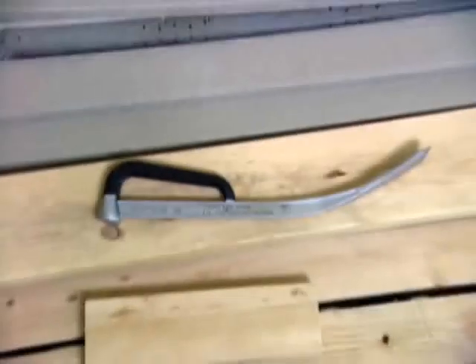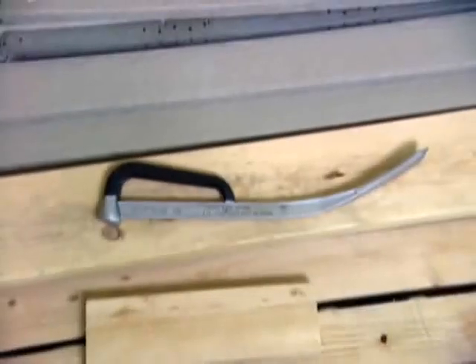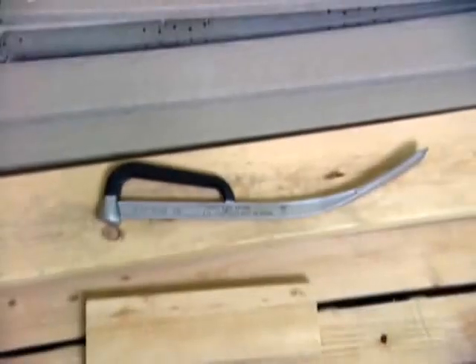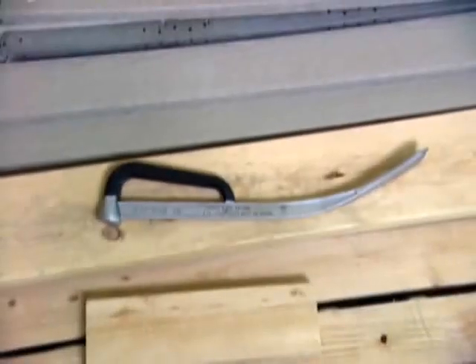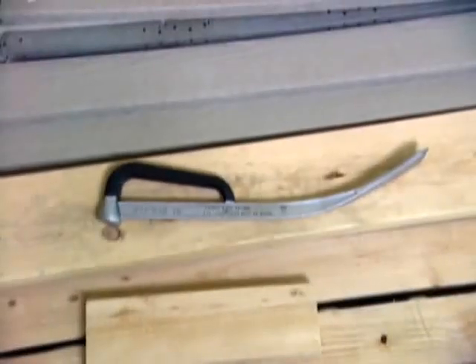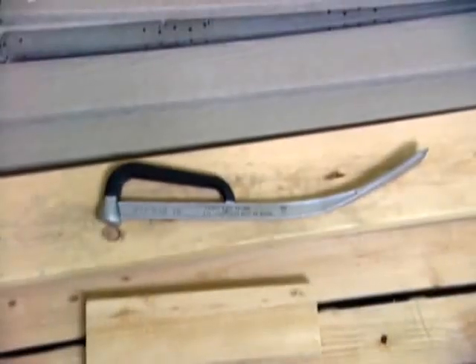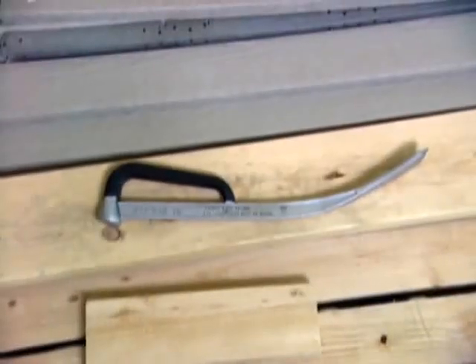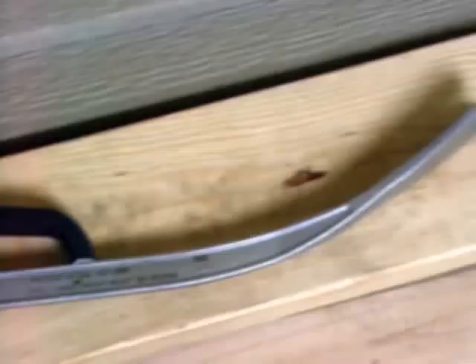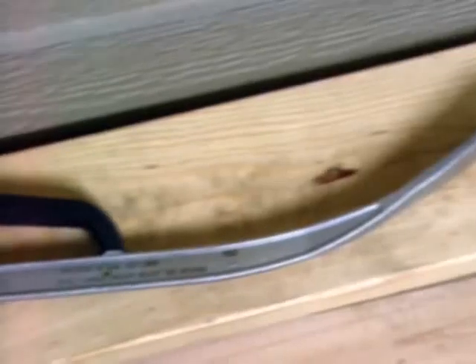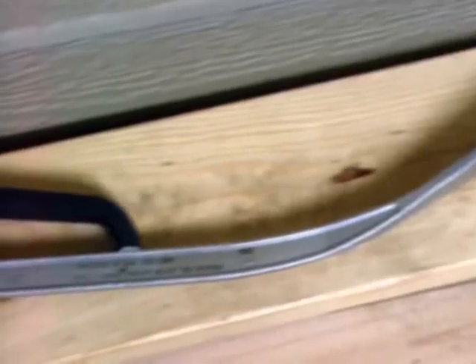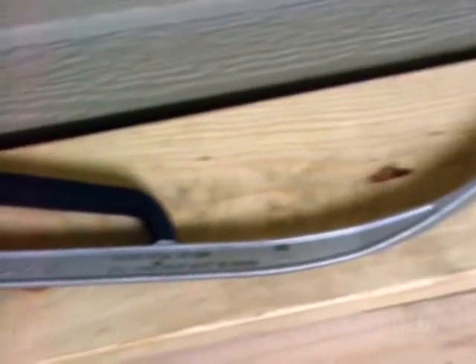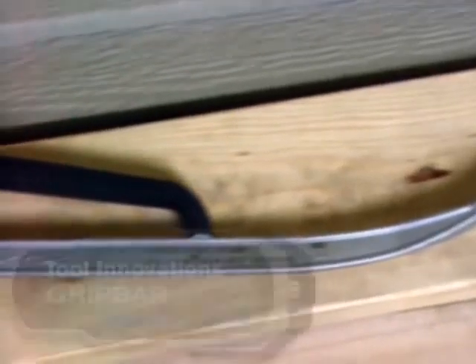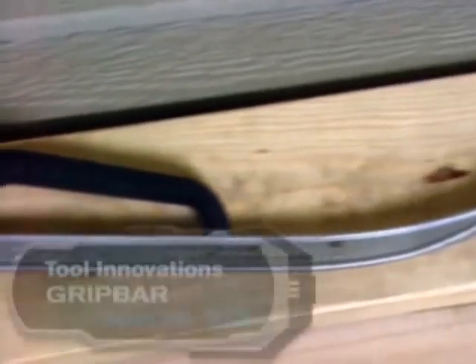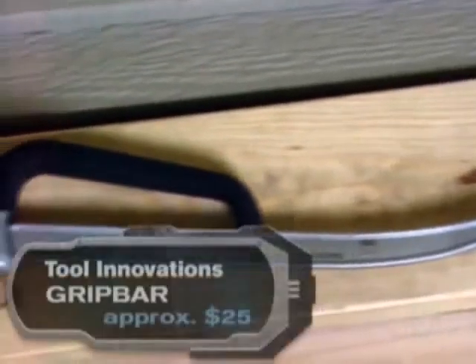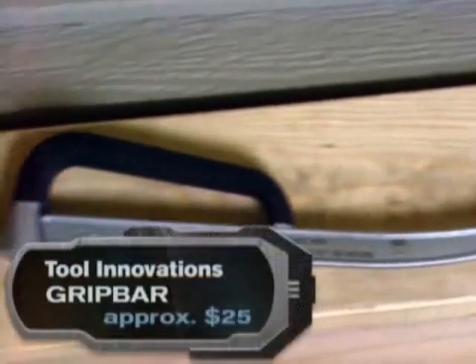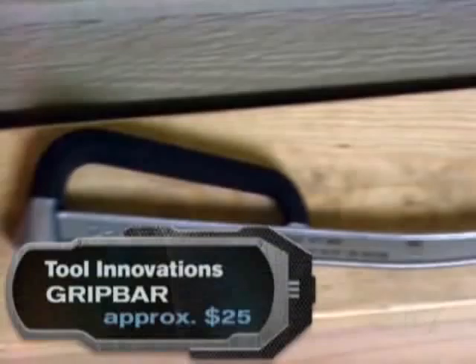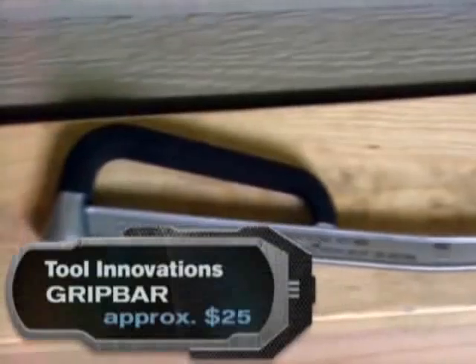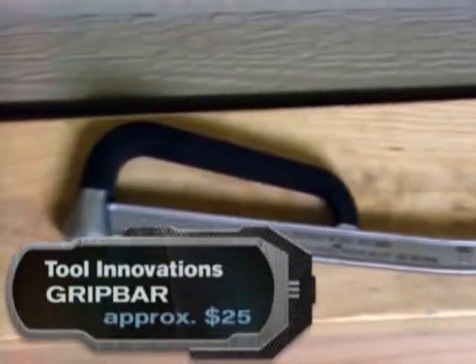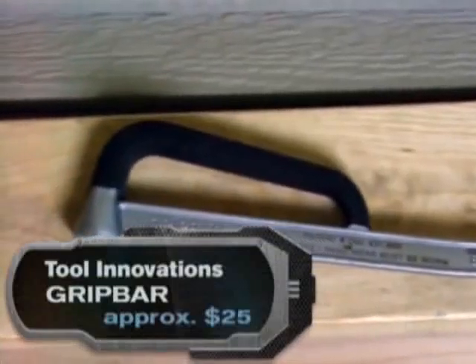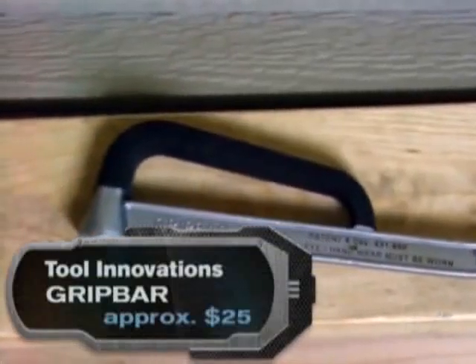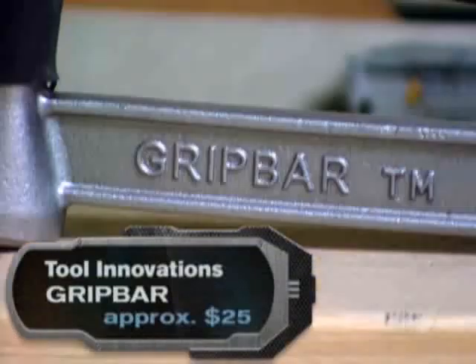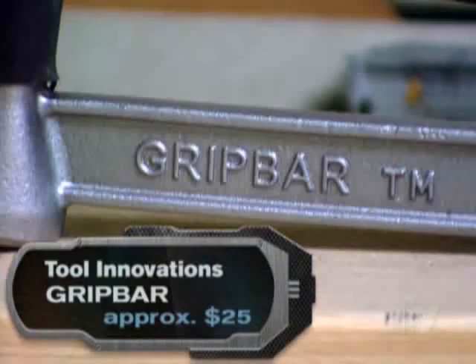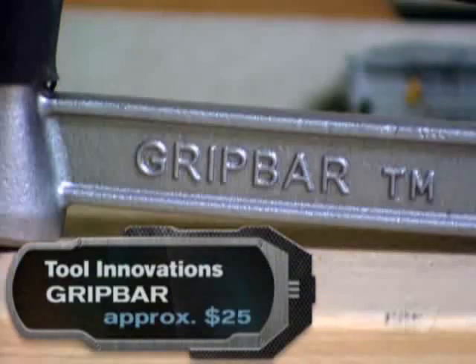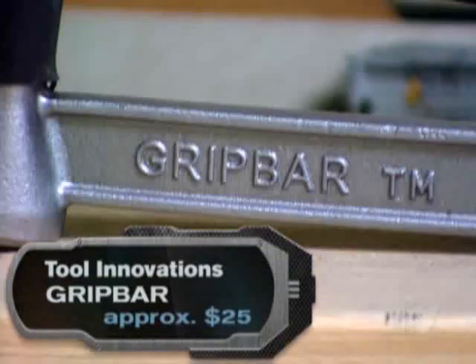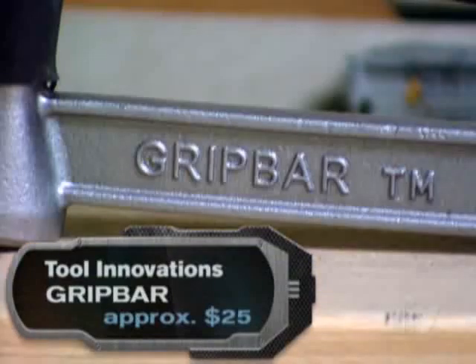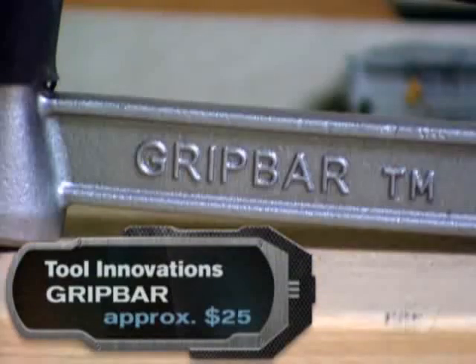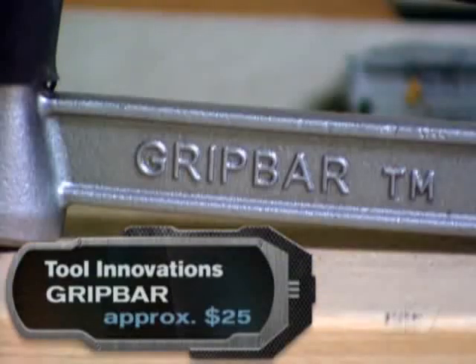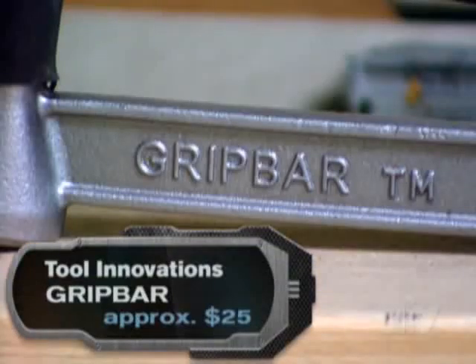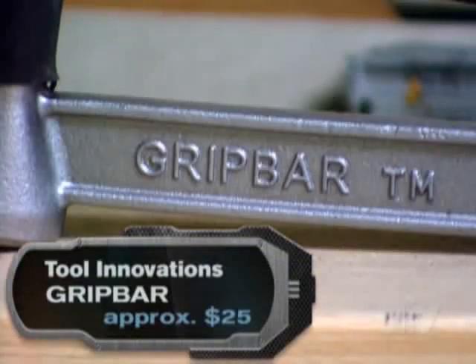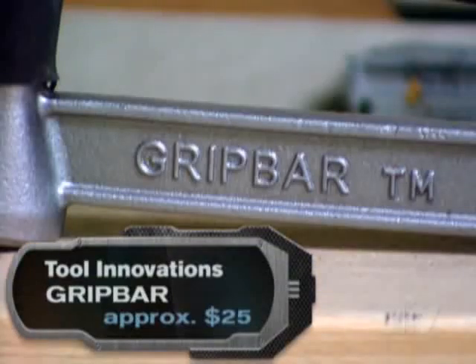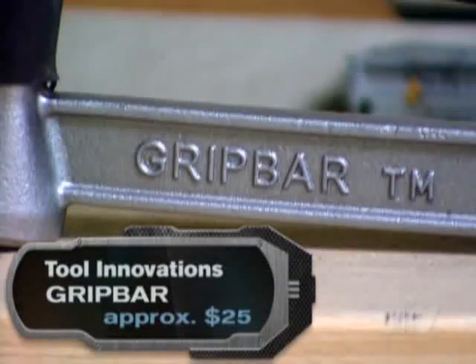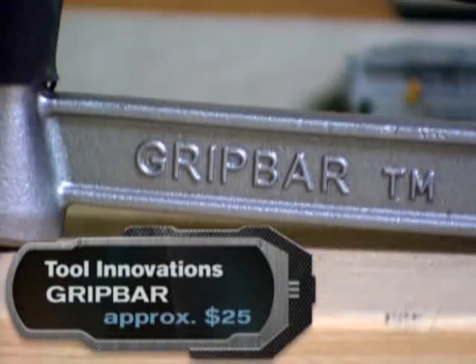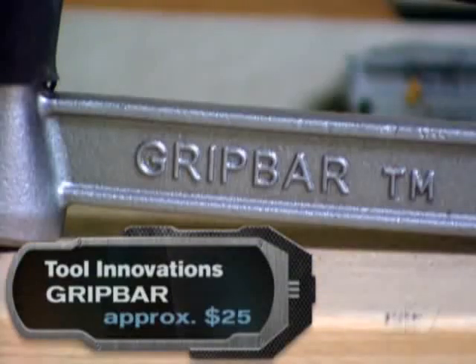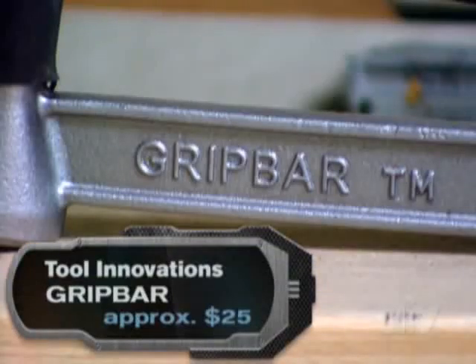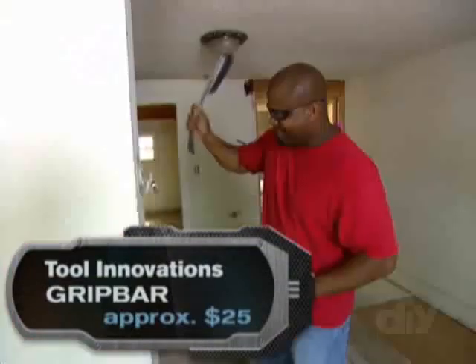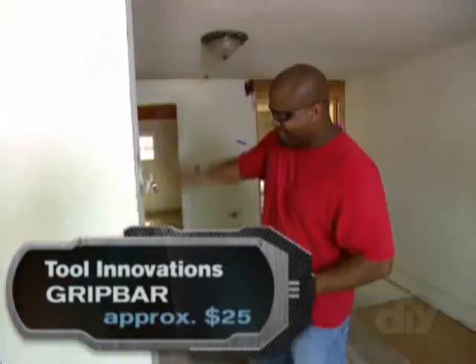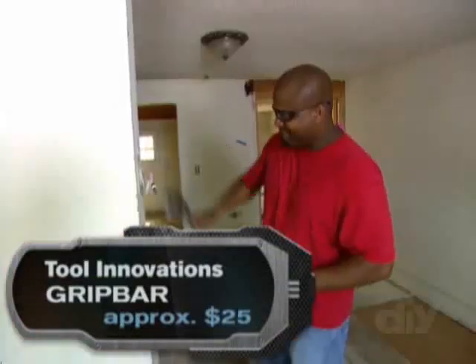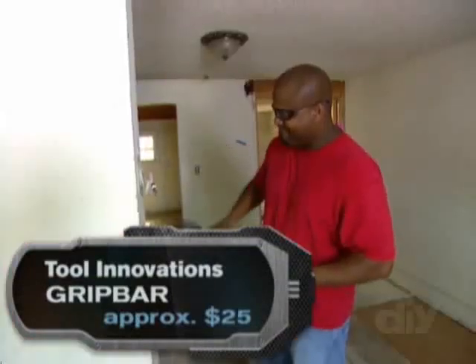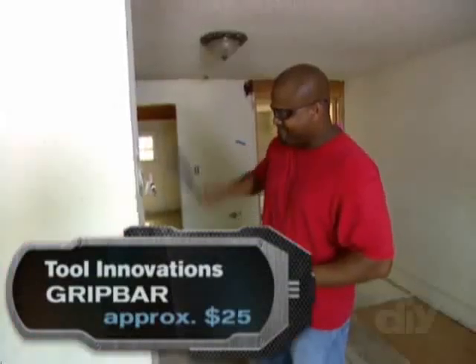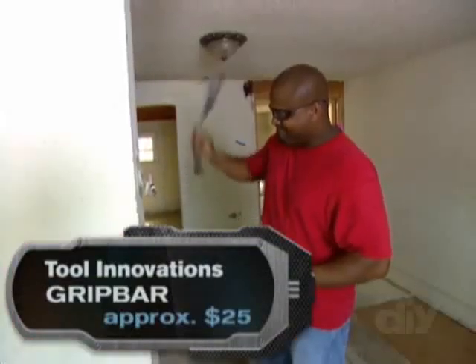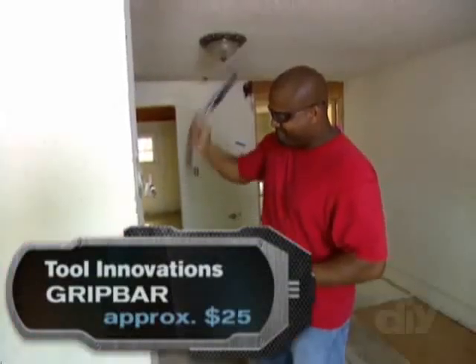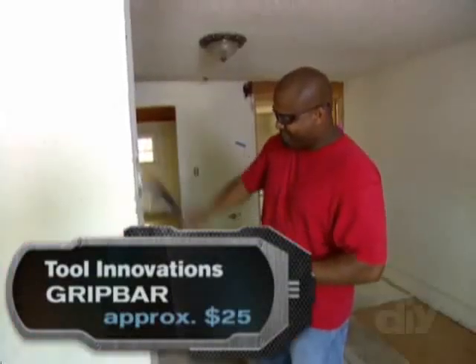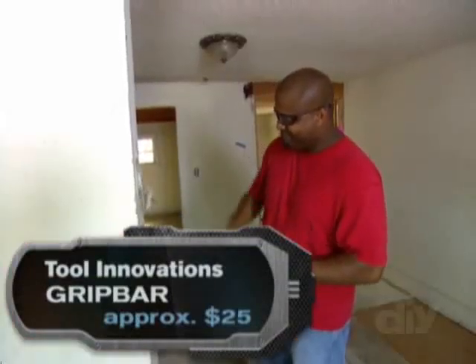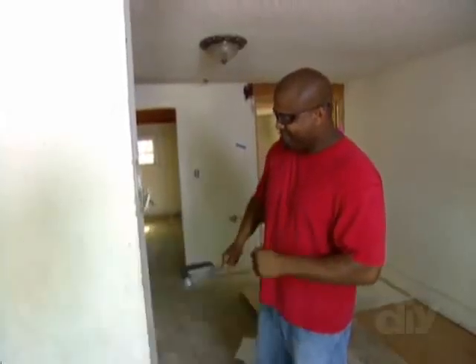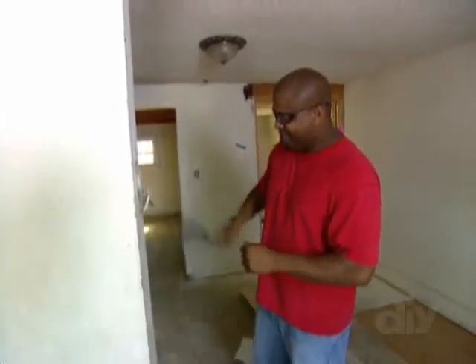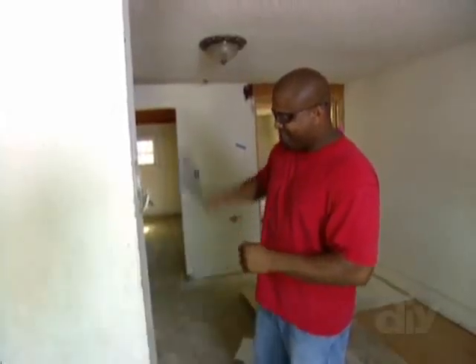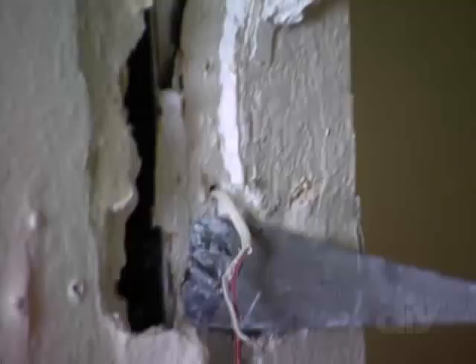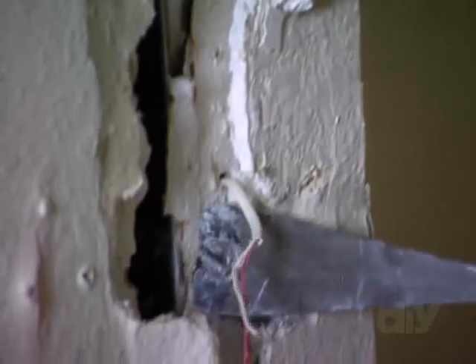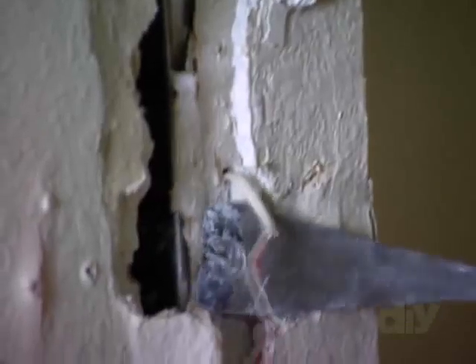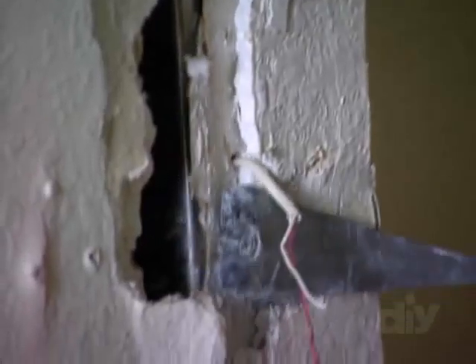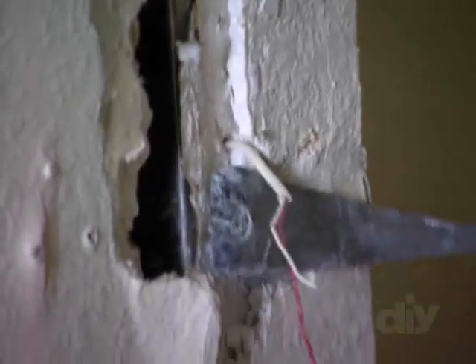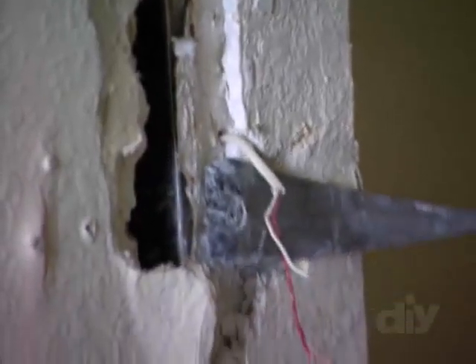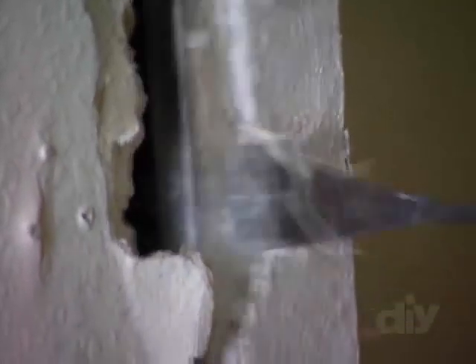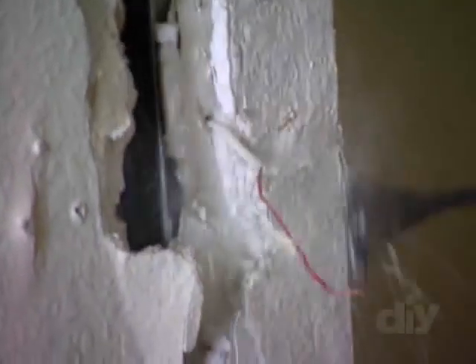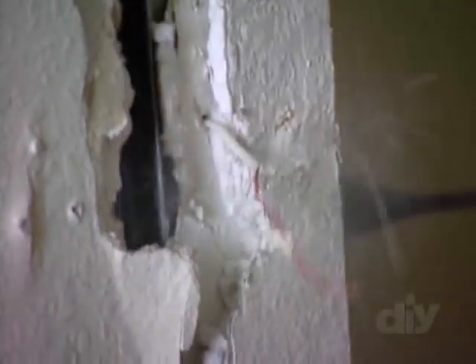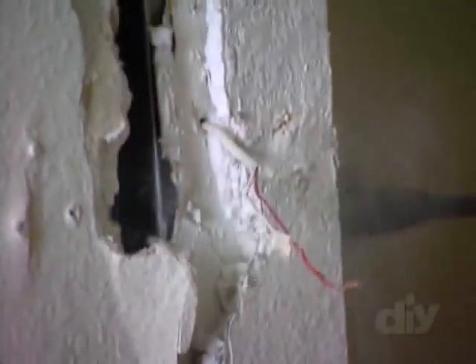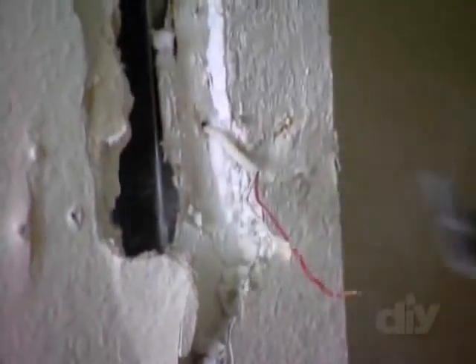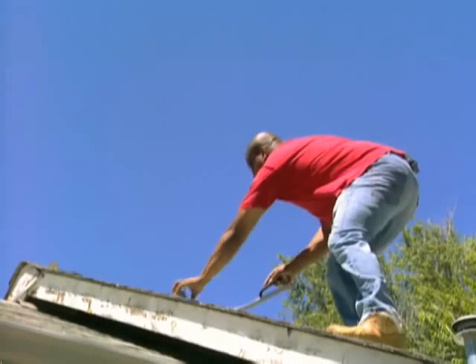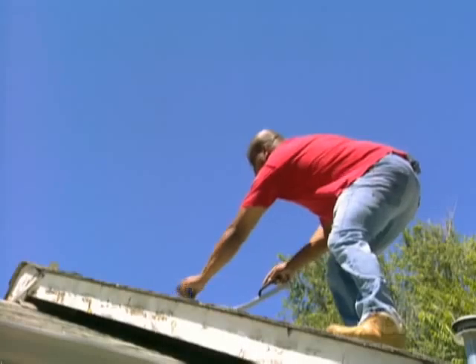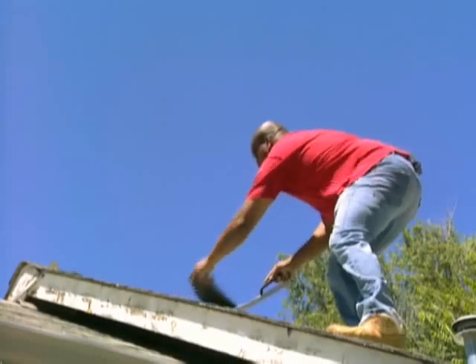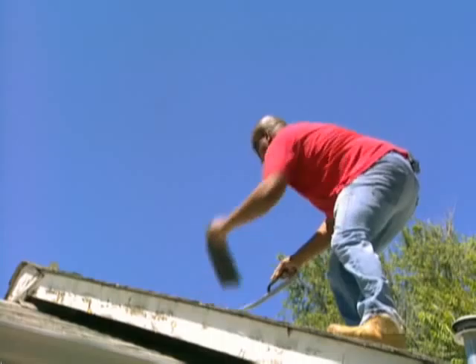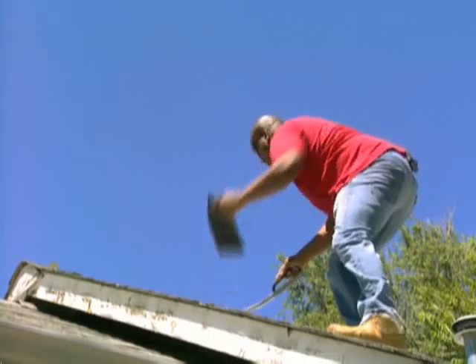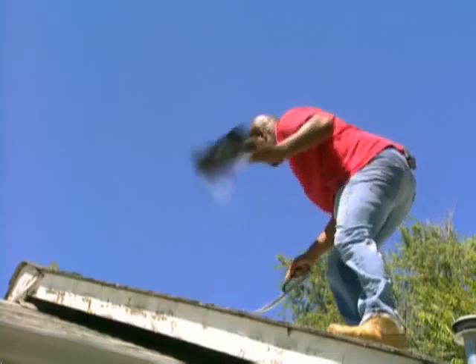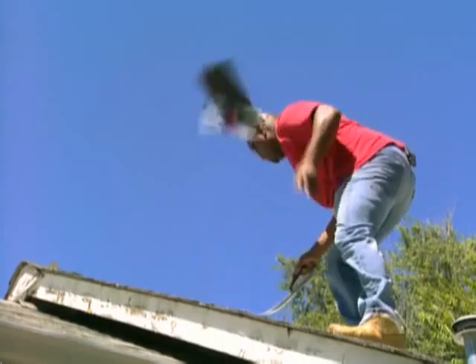The Grip Bar from Tool Innovations does it all. It can pound, pull, and destroy.